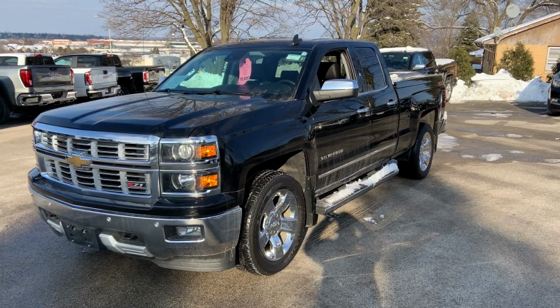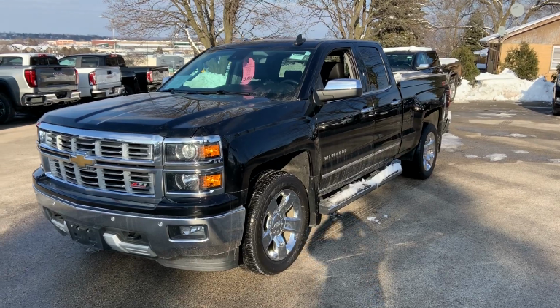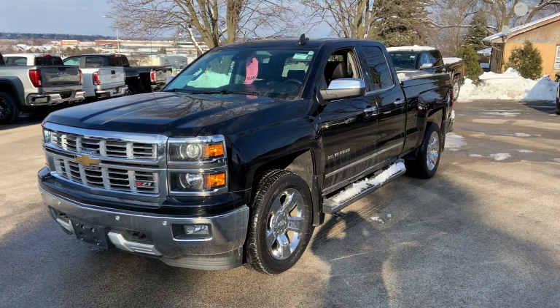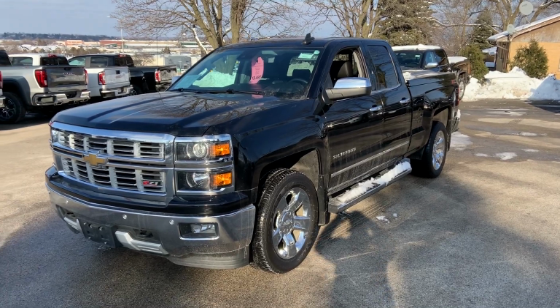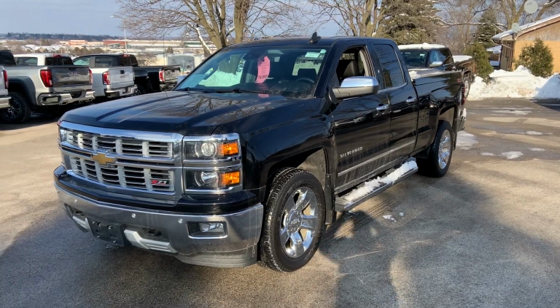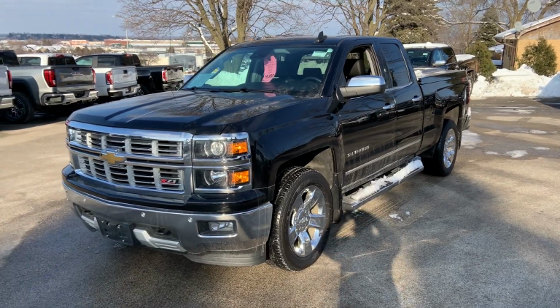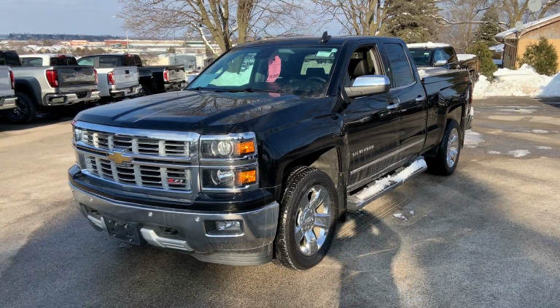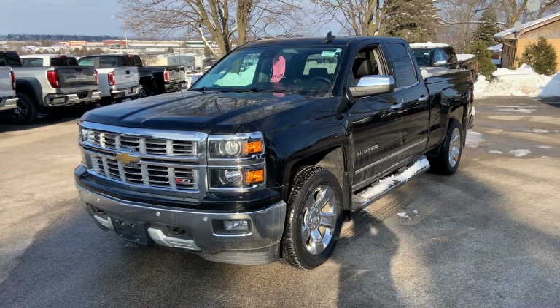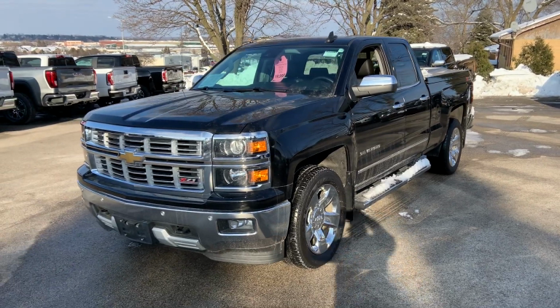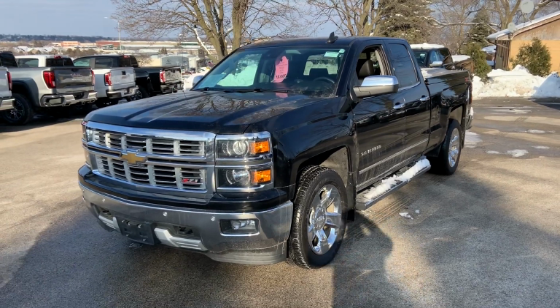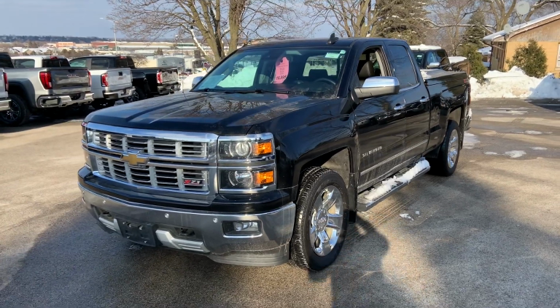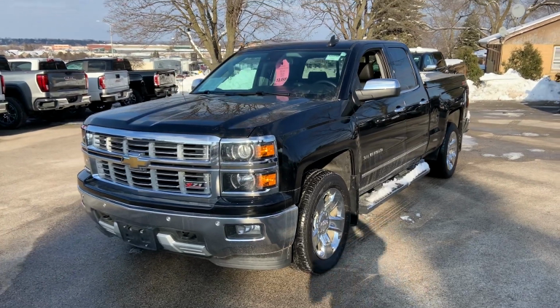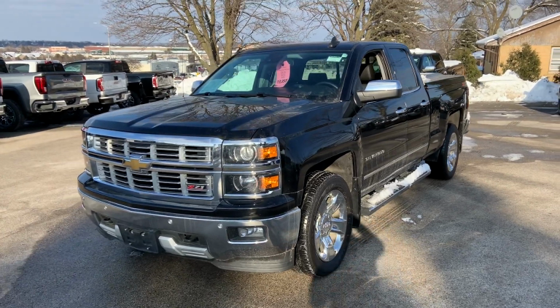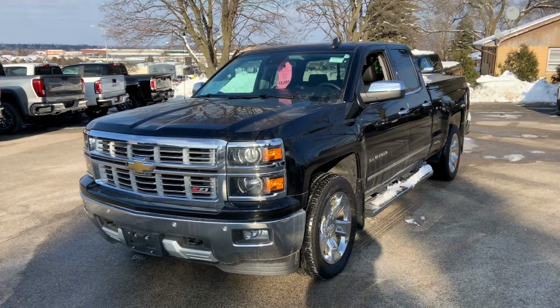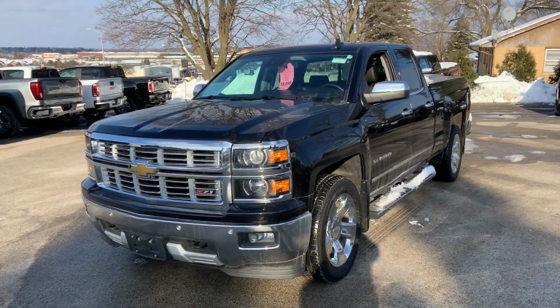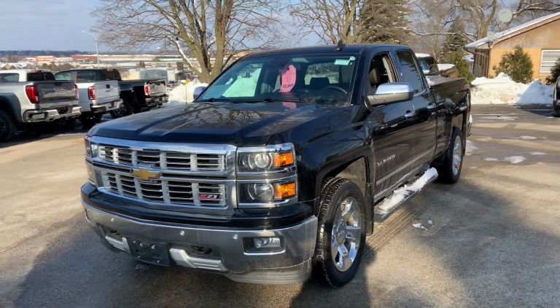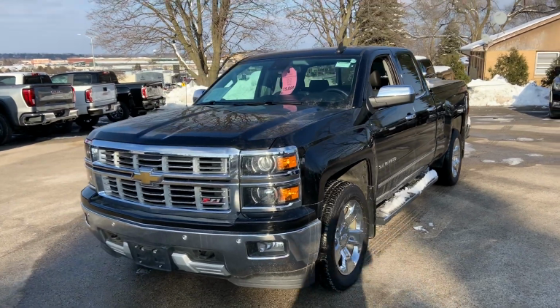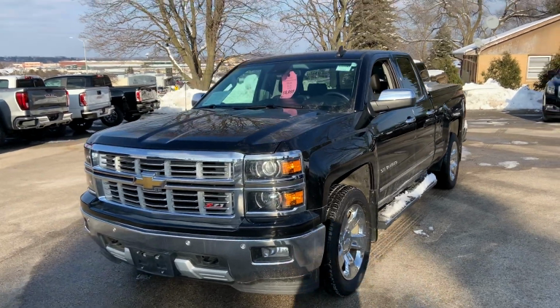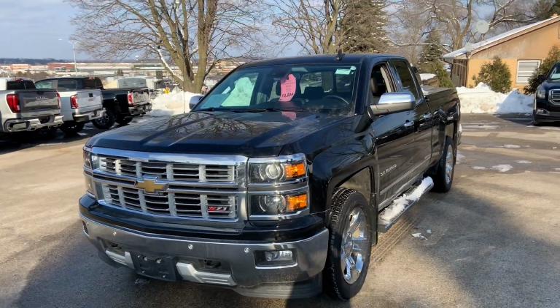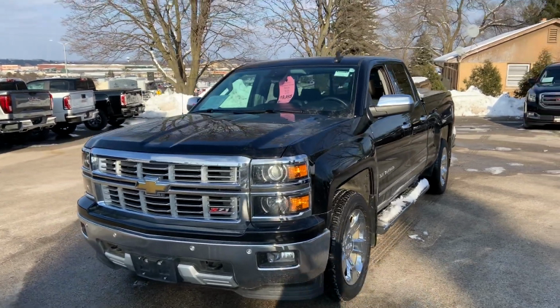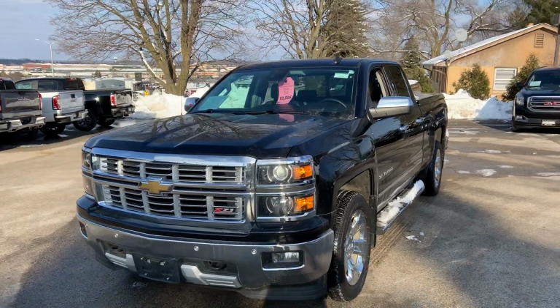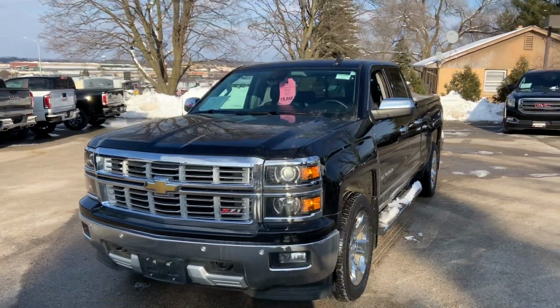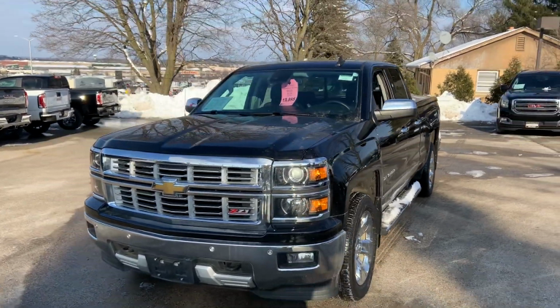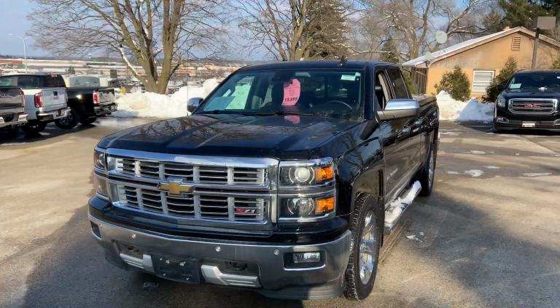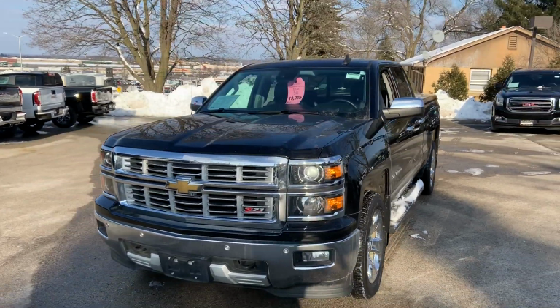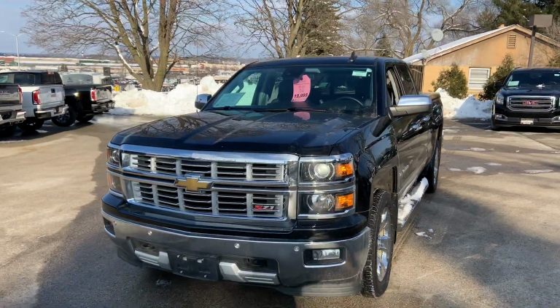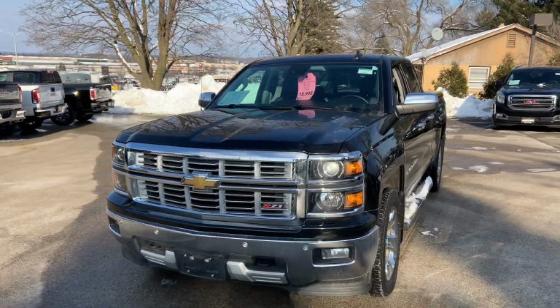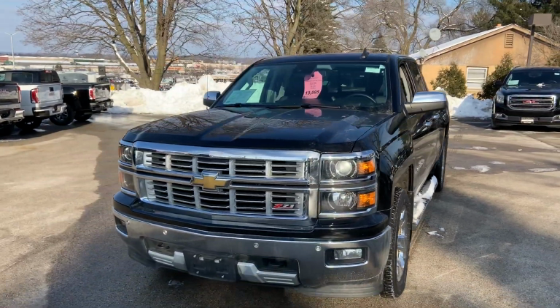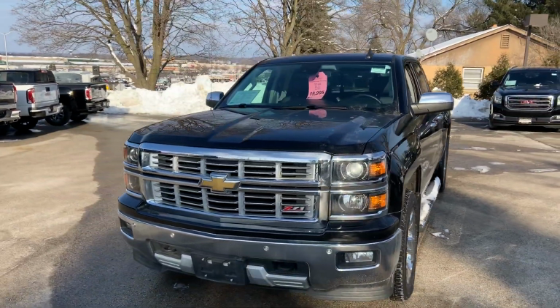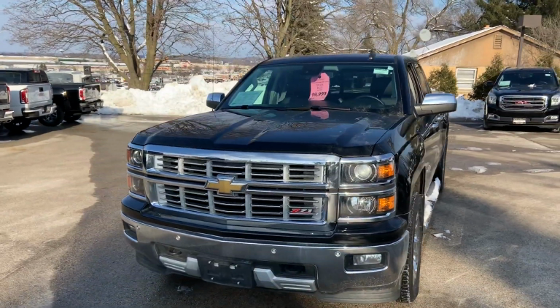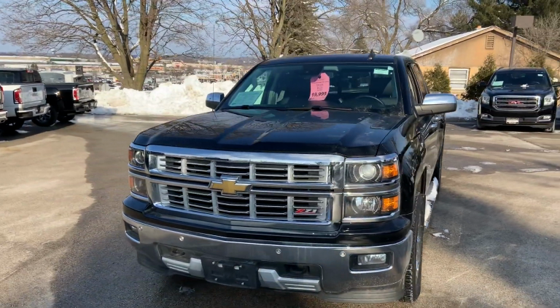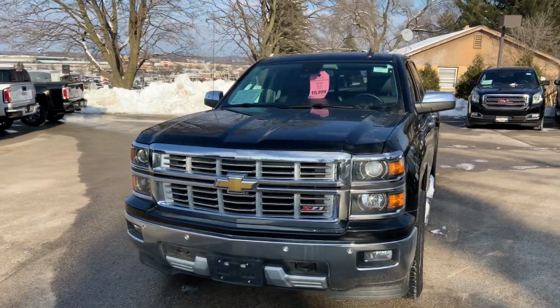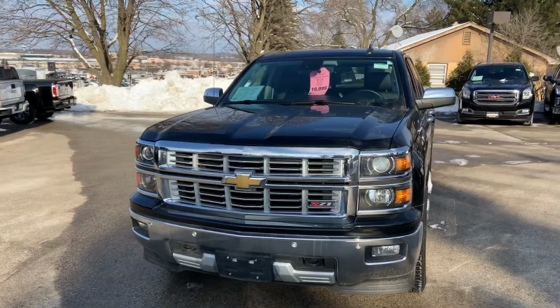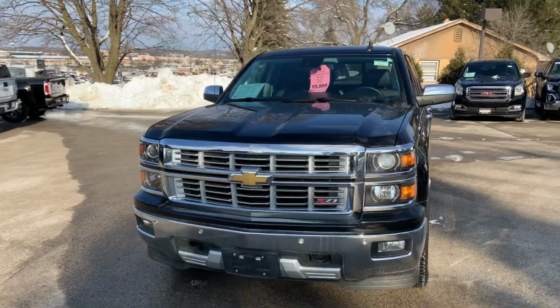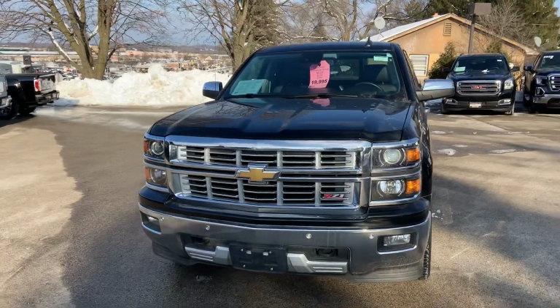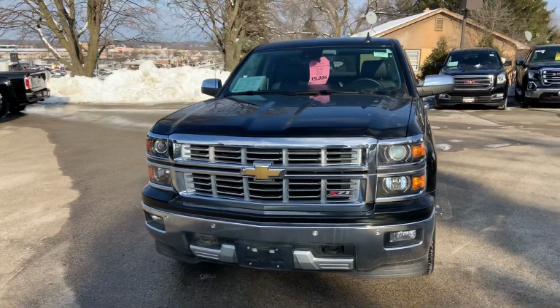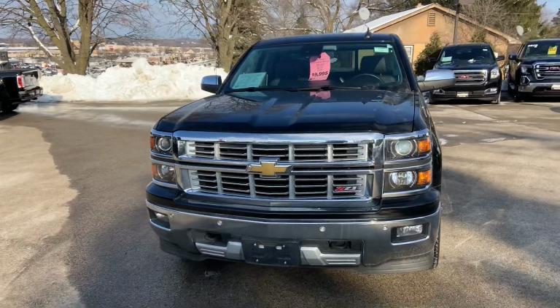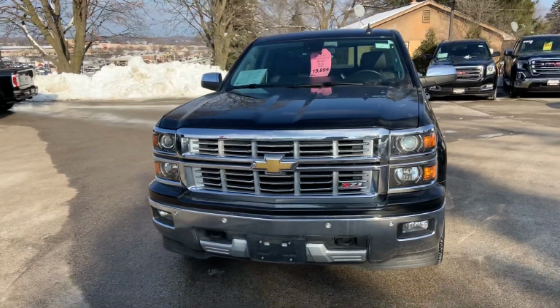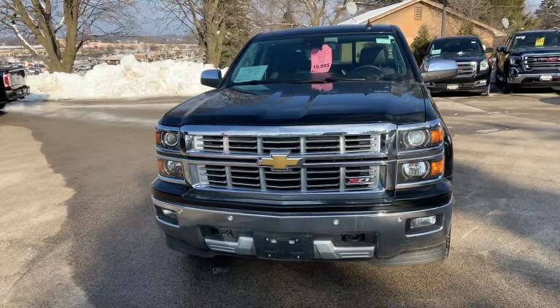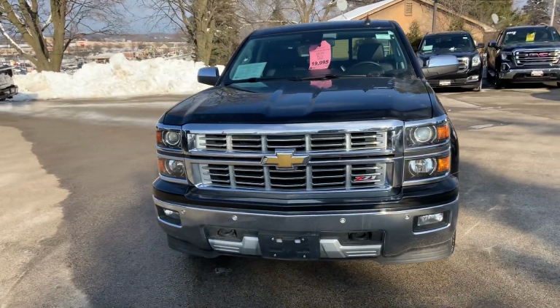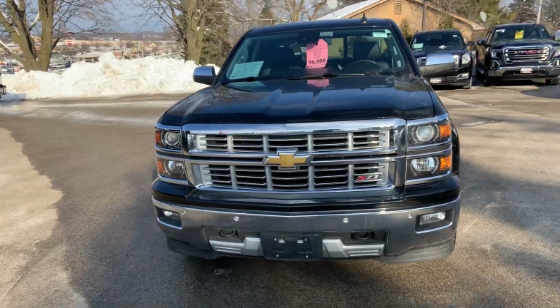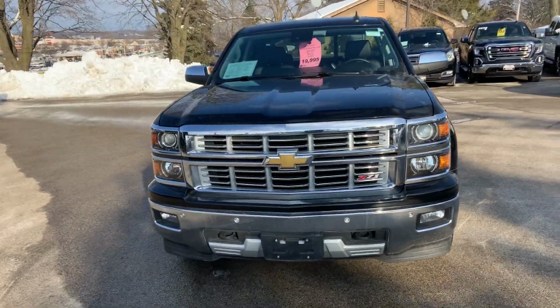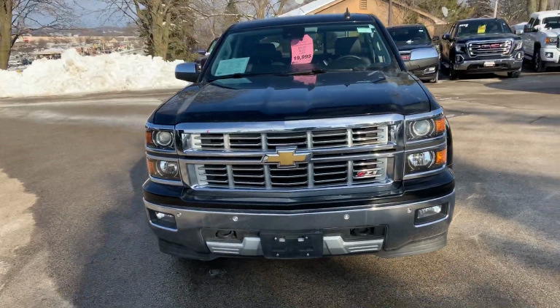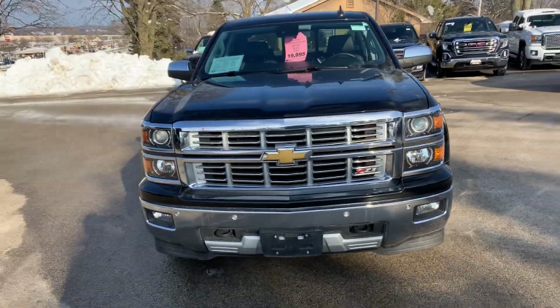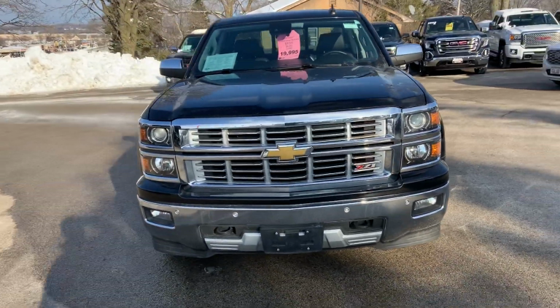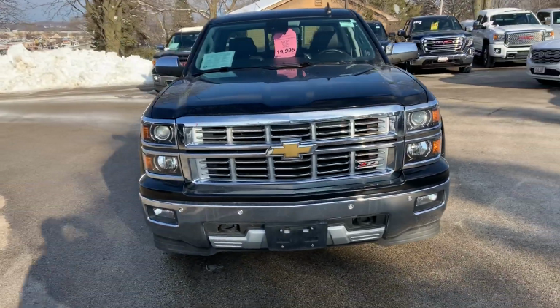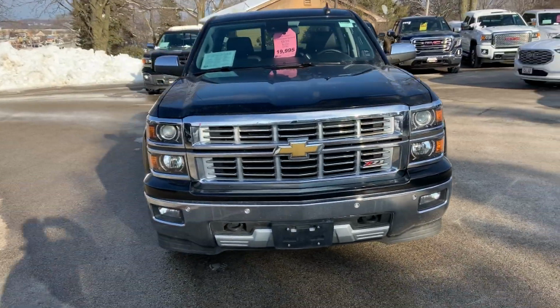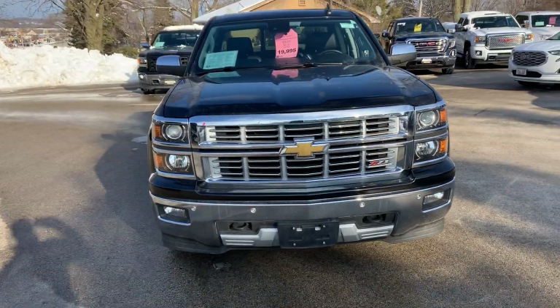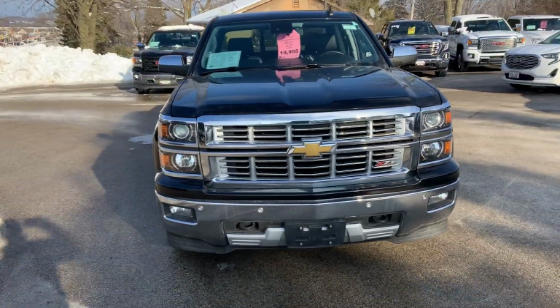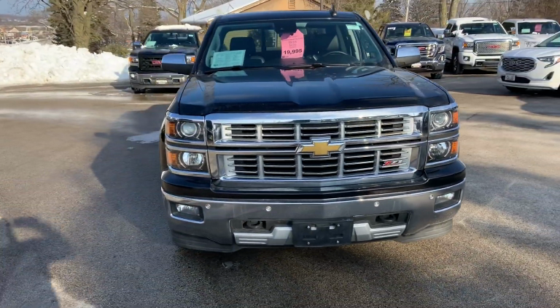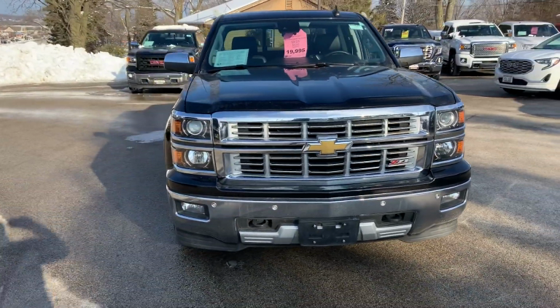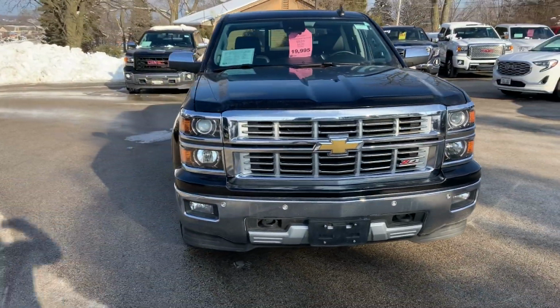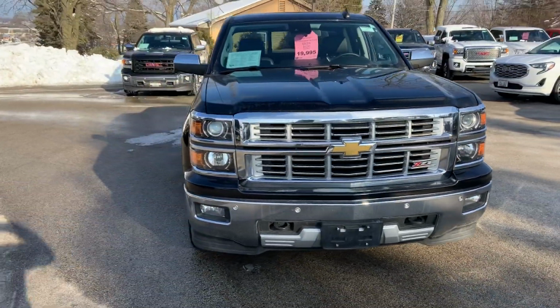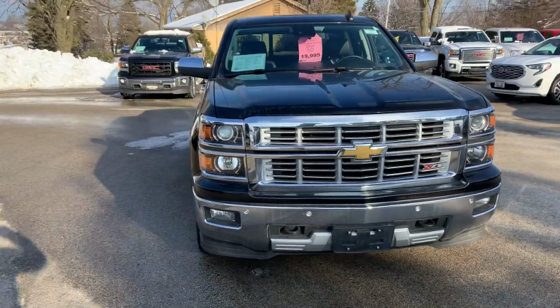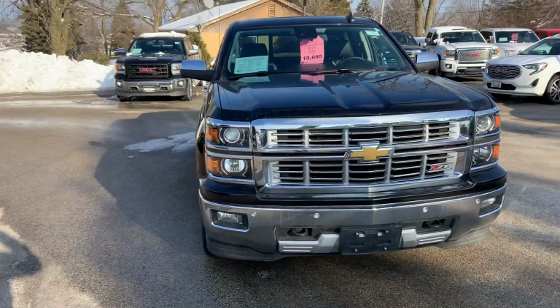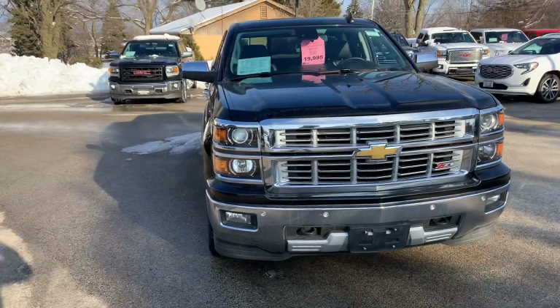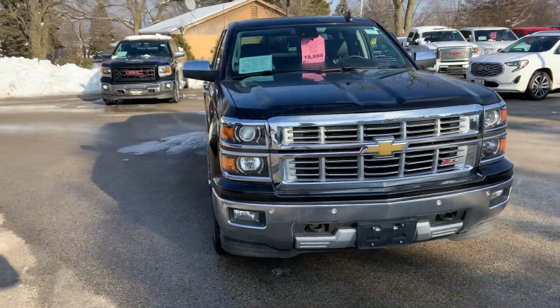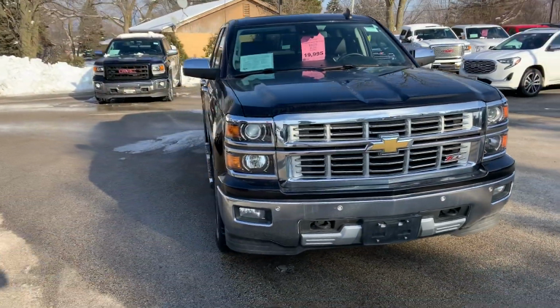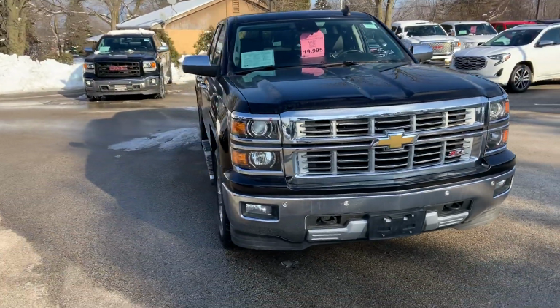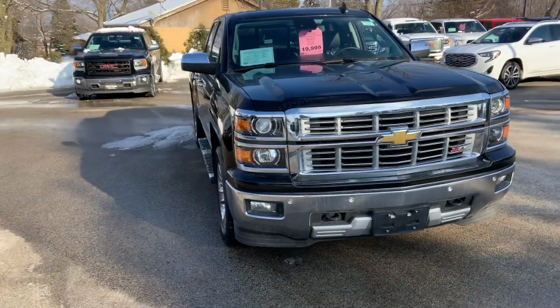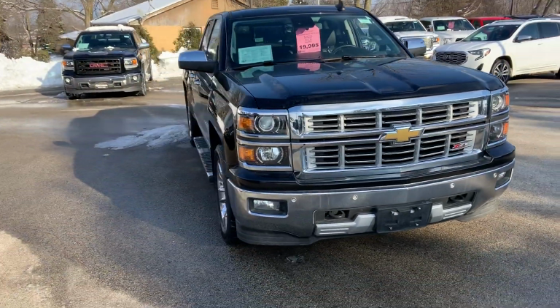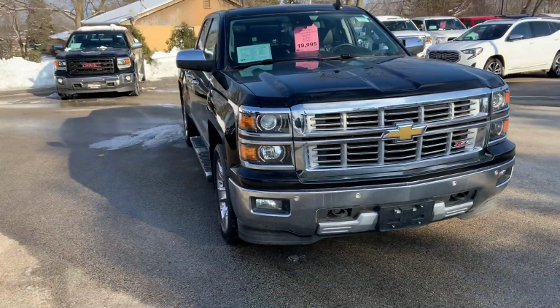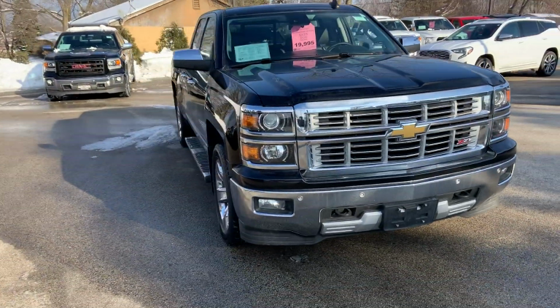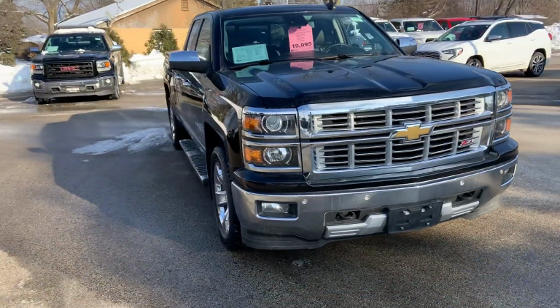Hi Bobby, Nick Majewski, Boucher Buick GMC Waukesha, following up with a Chevrolet Silverado.